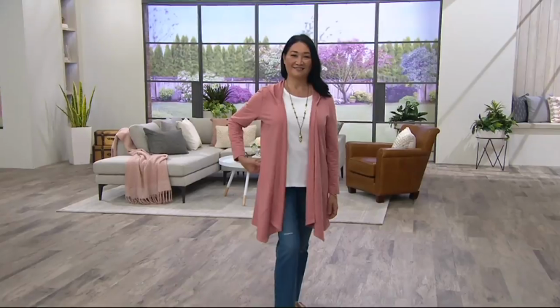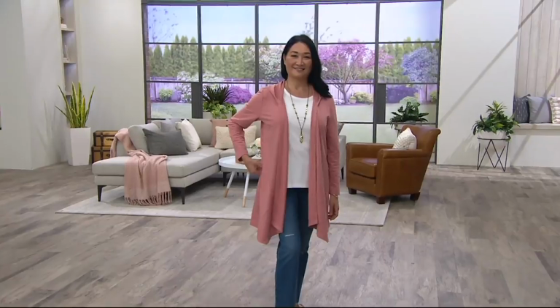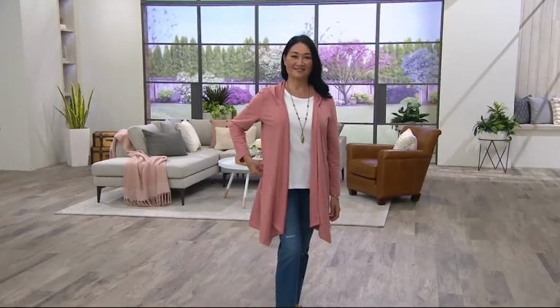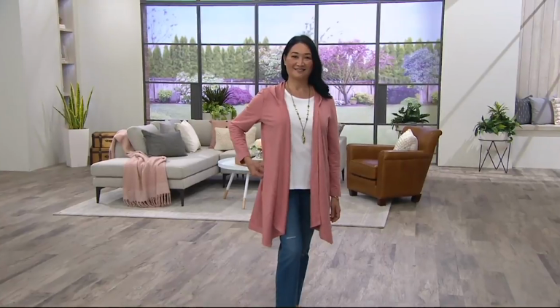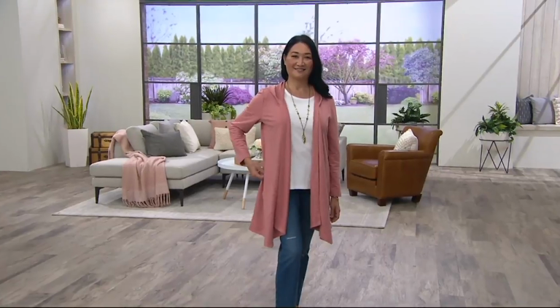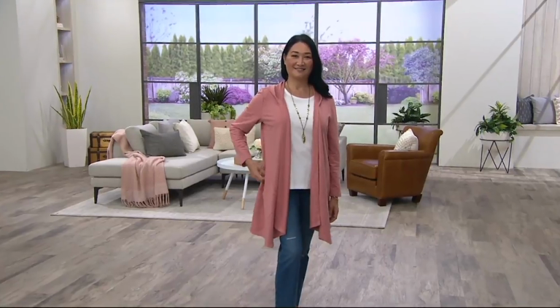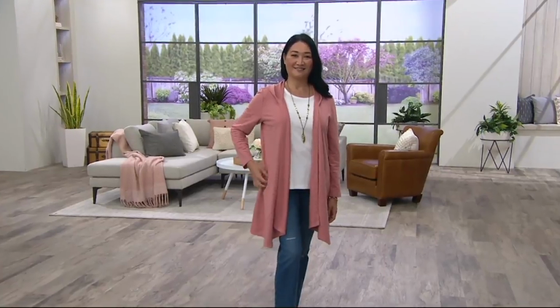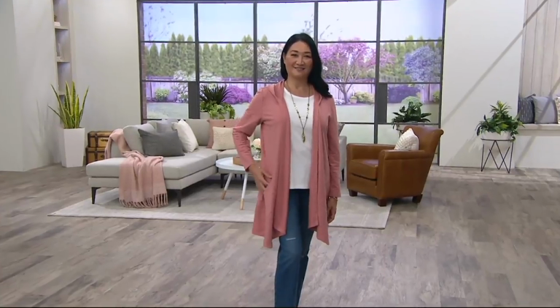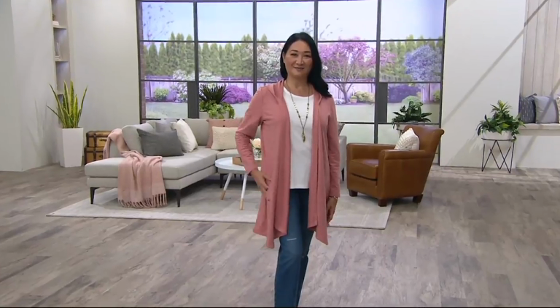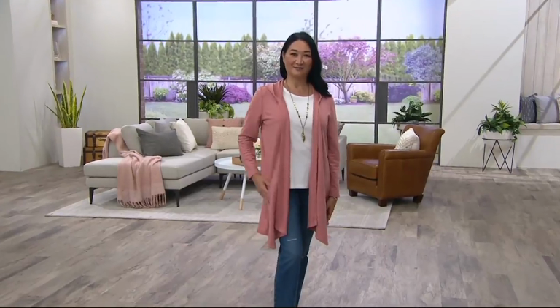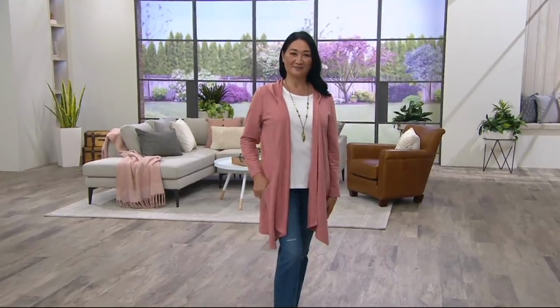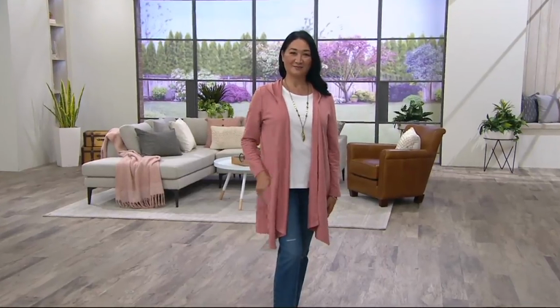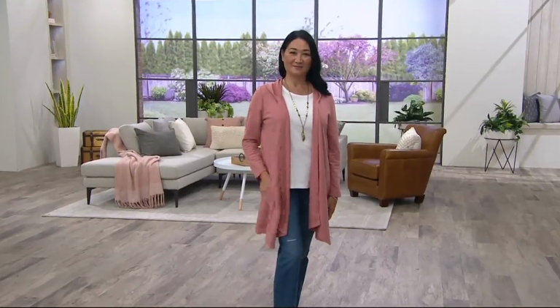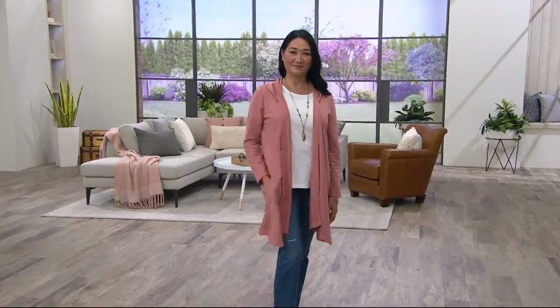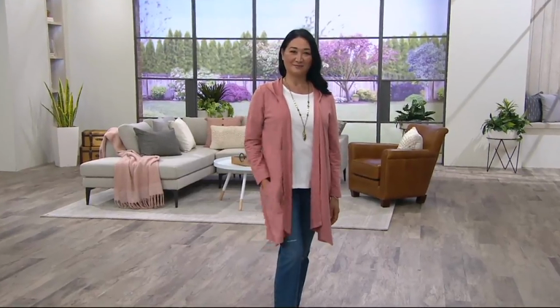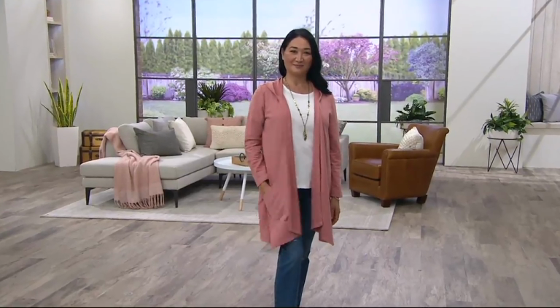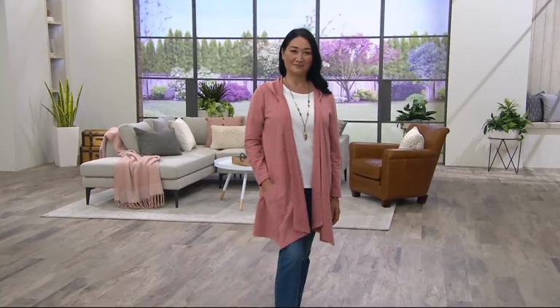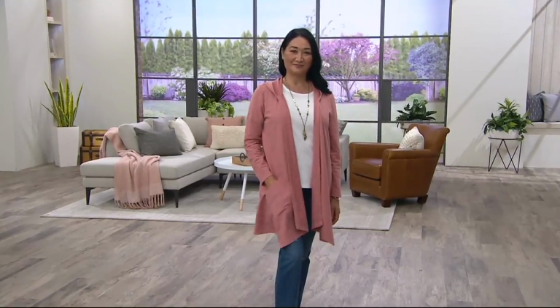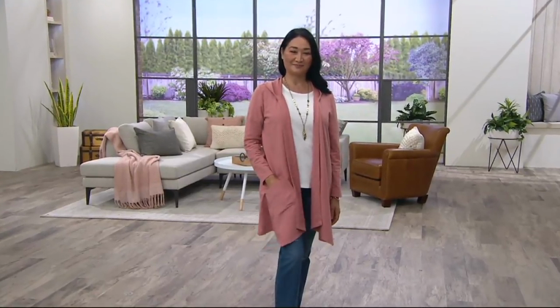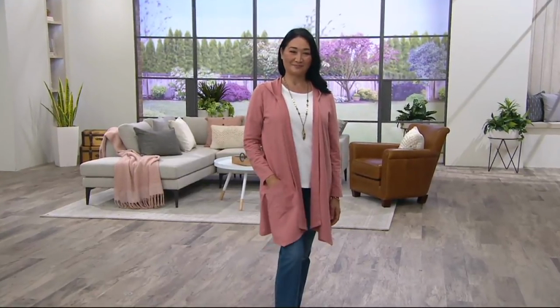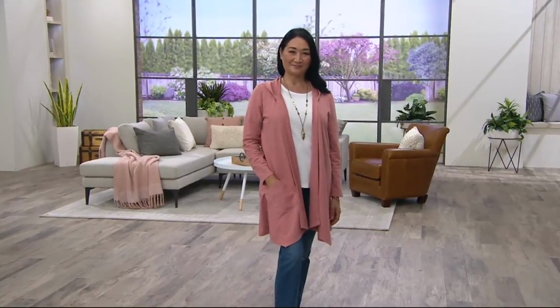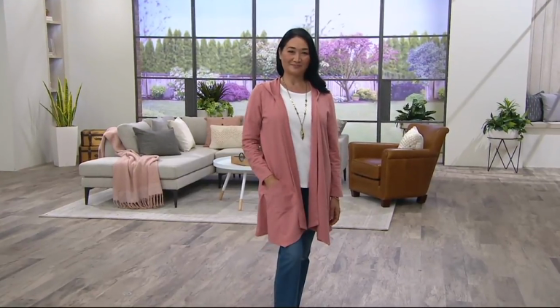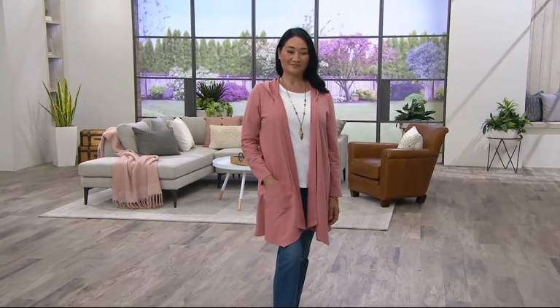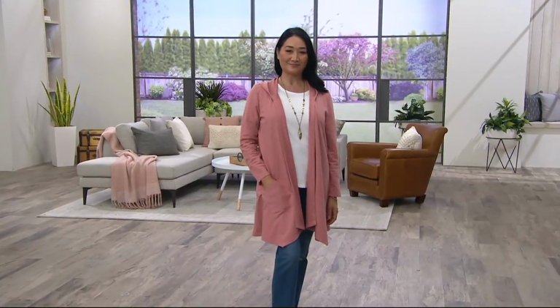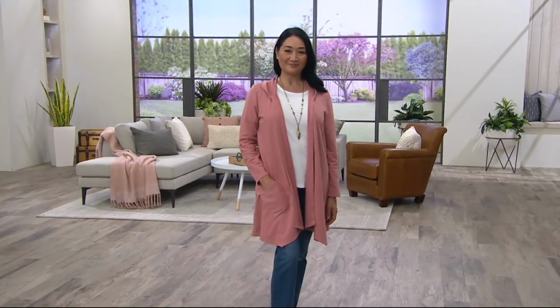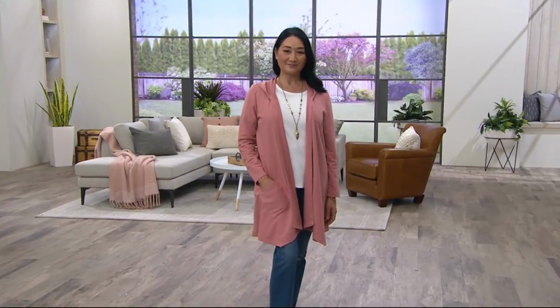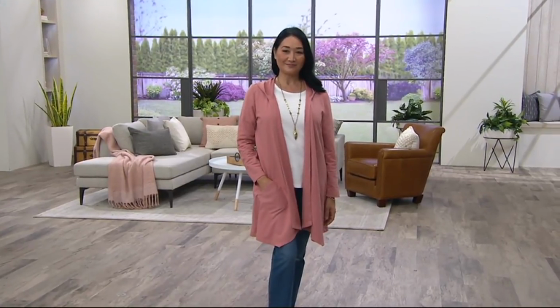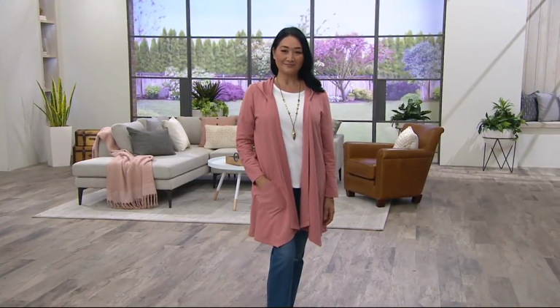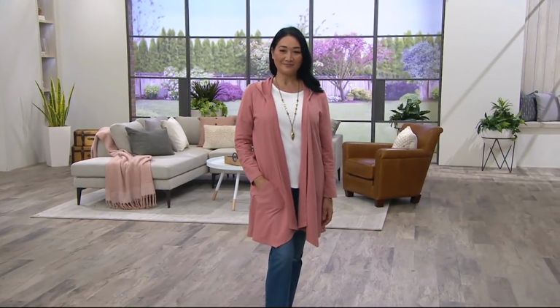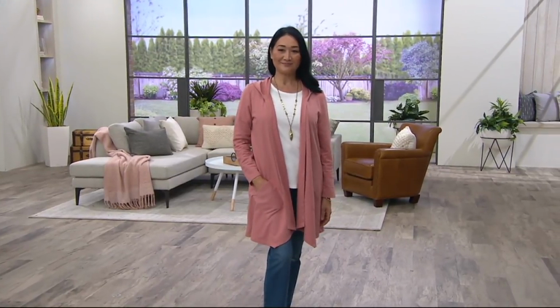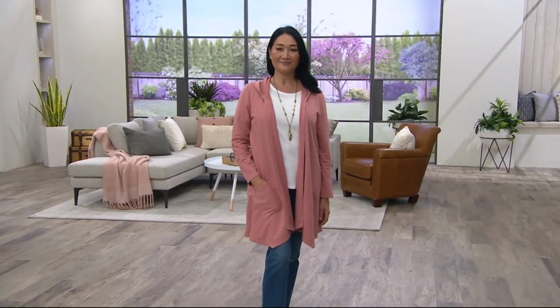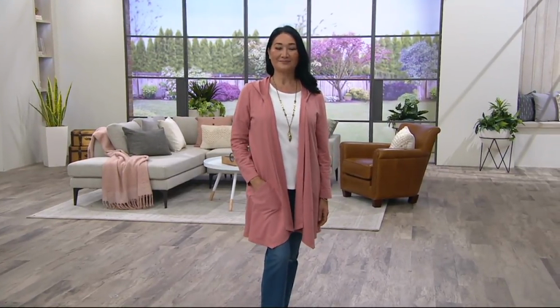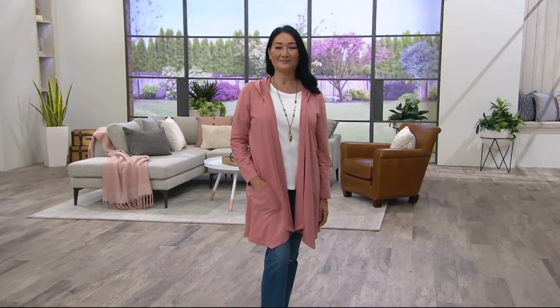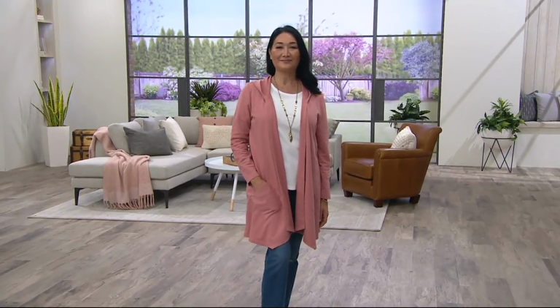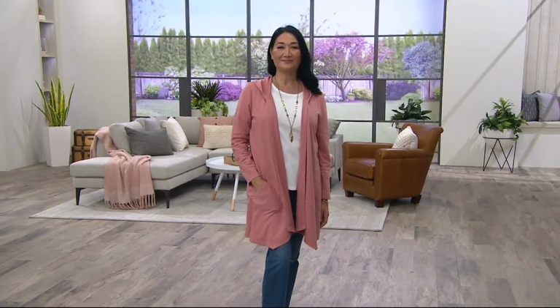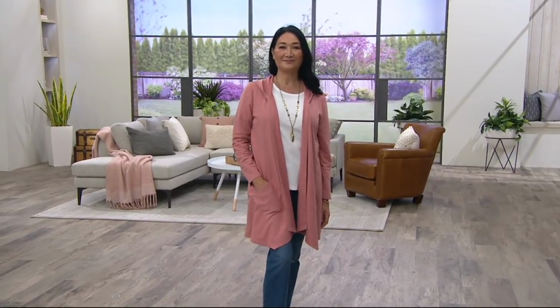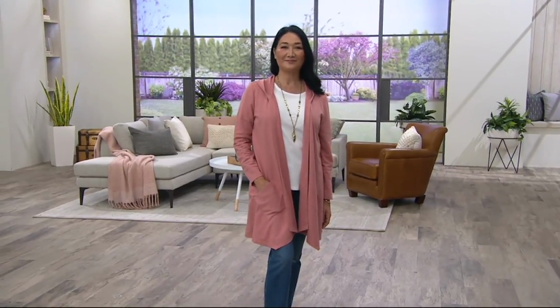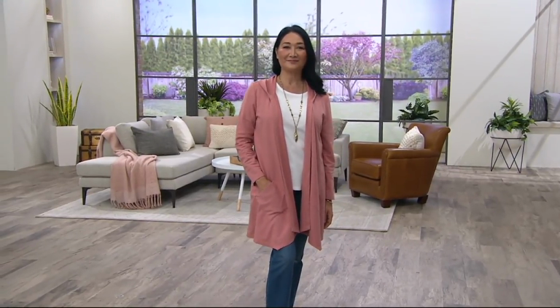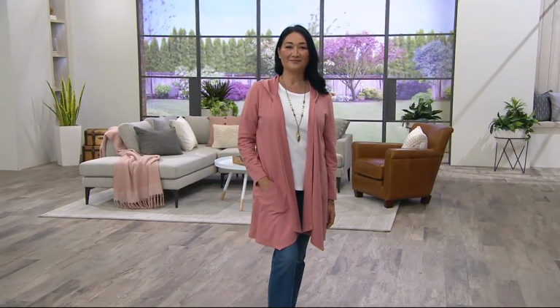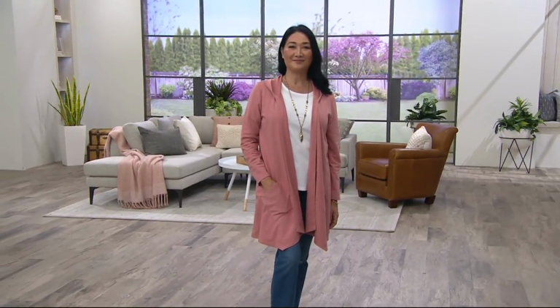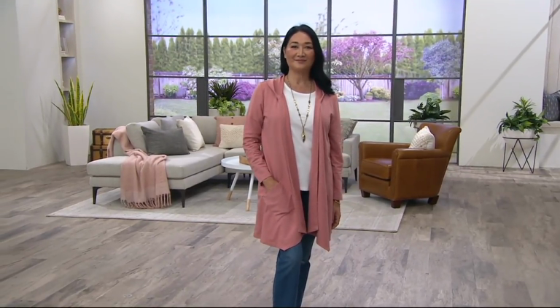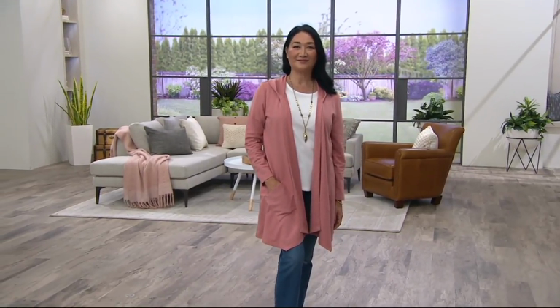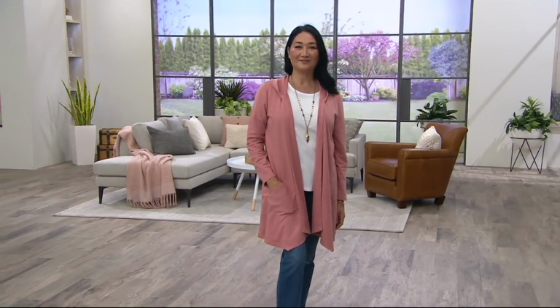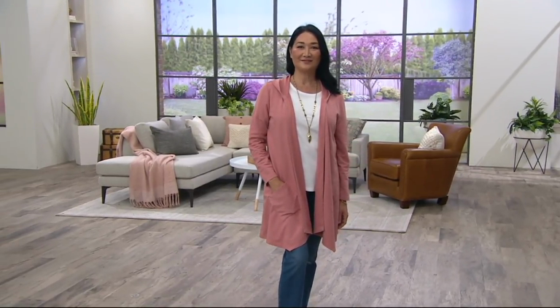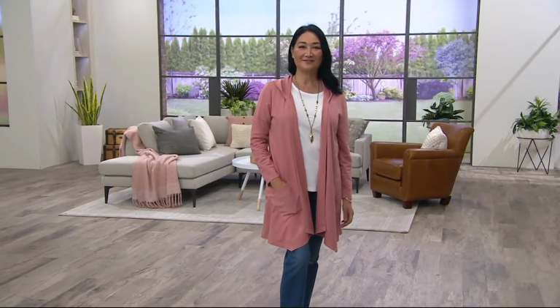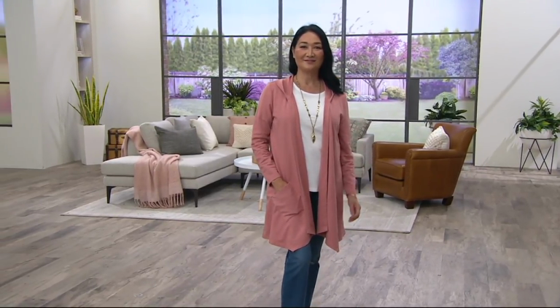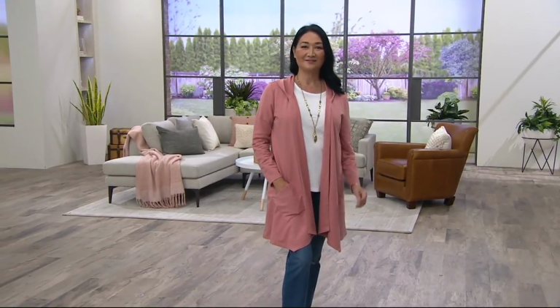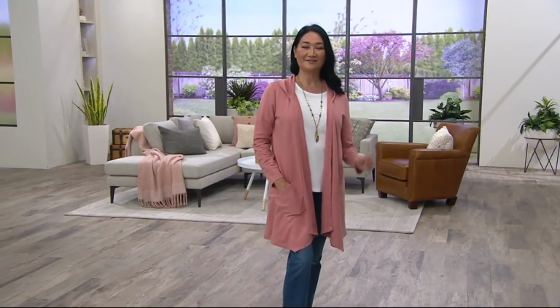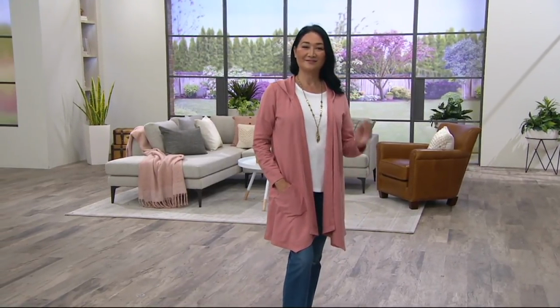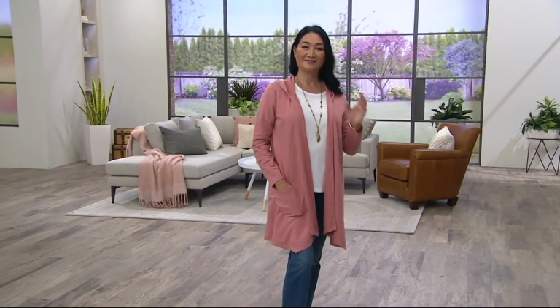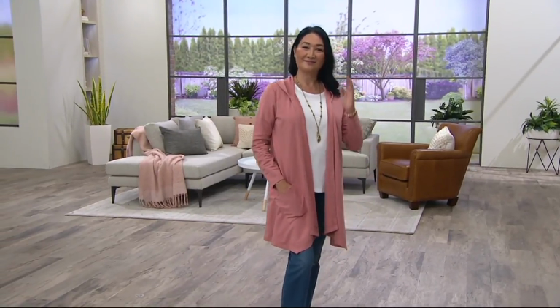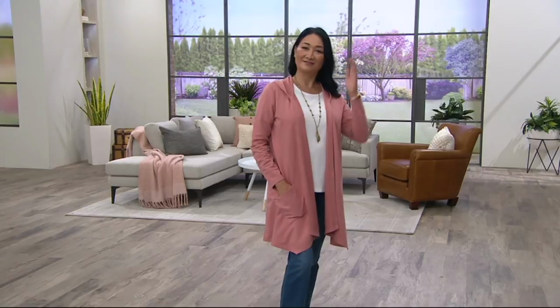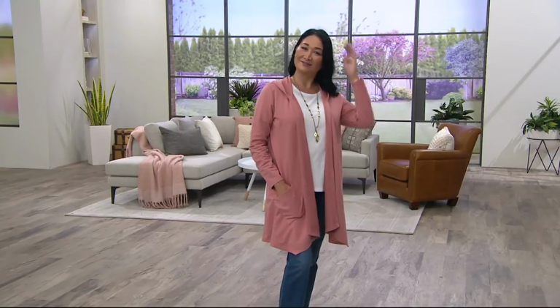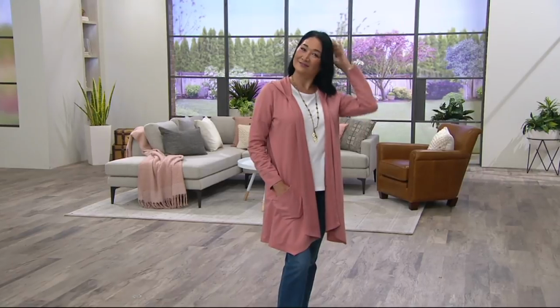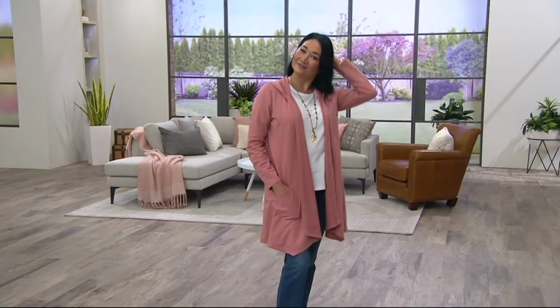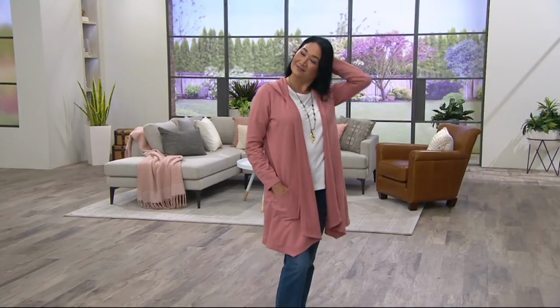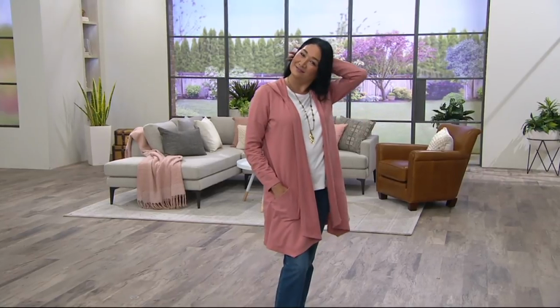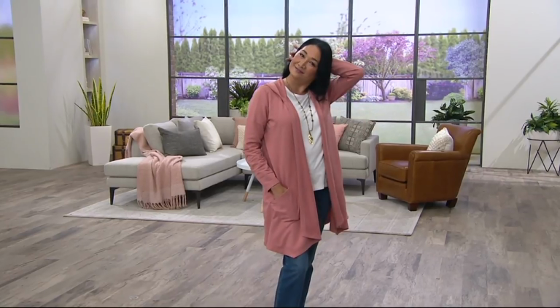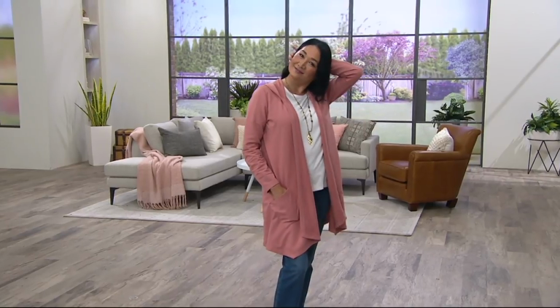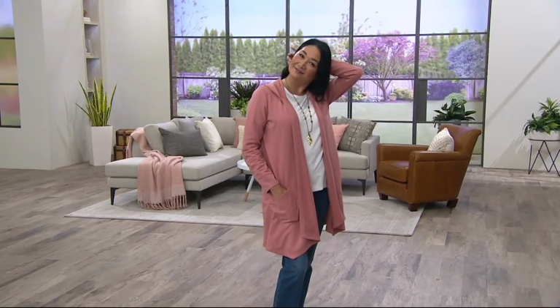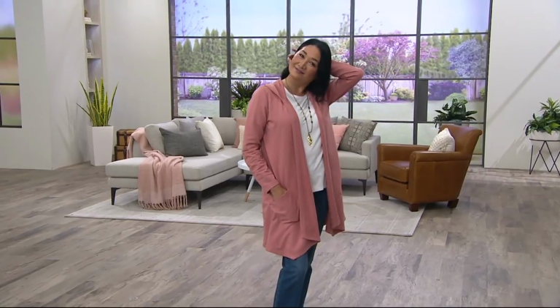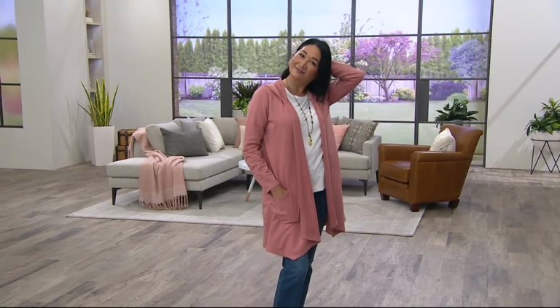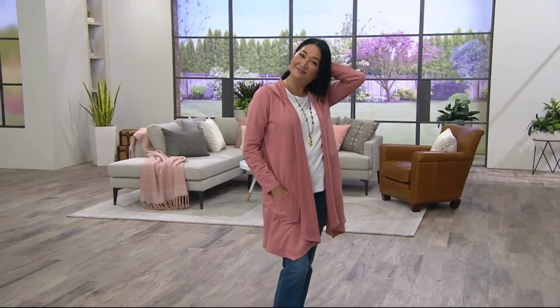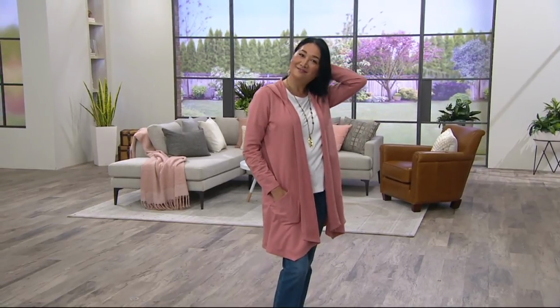Denim & Company. I'm Jane Brown, your host, and we're going to talk next about the Denim & Company Open Front Hooded Jacket with Pockets.